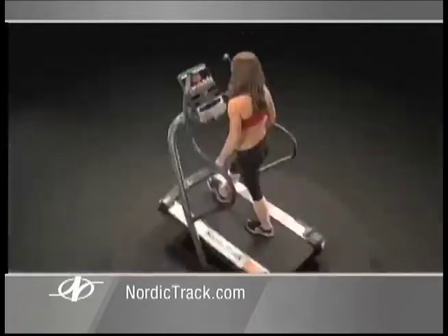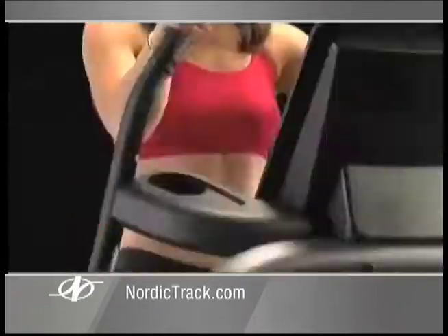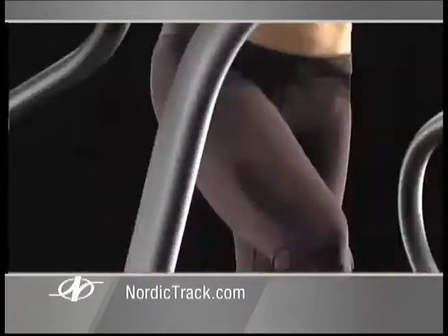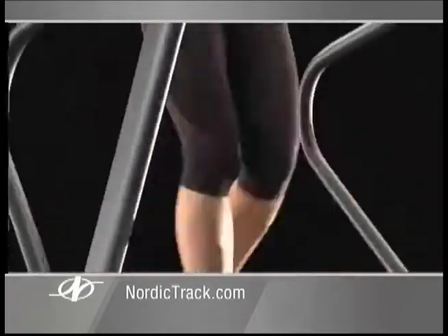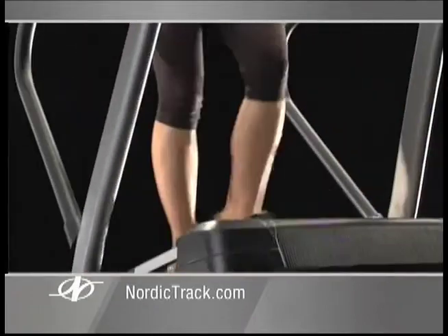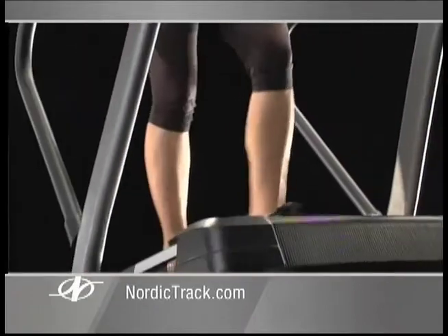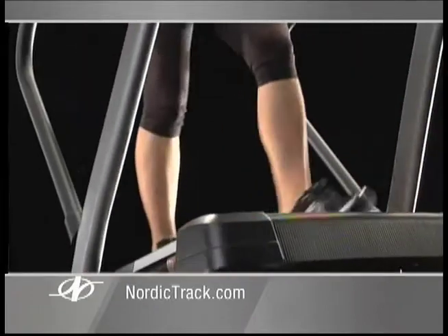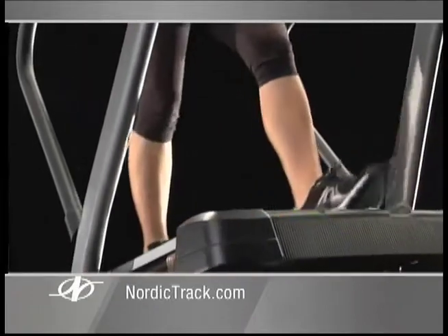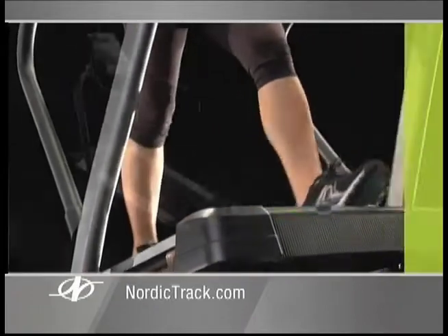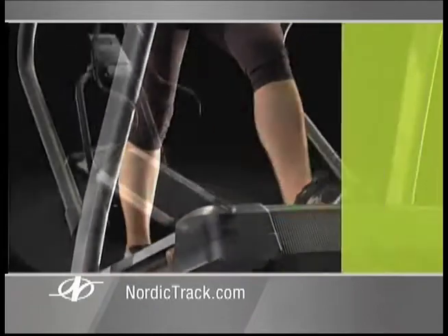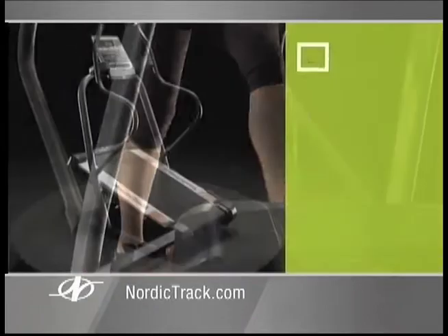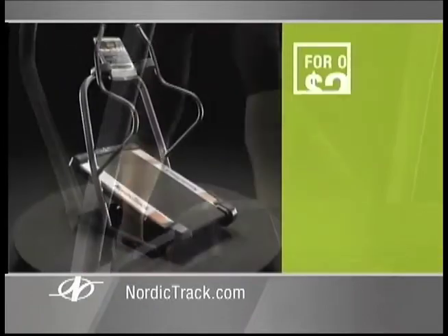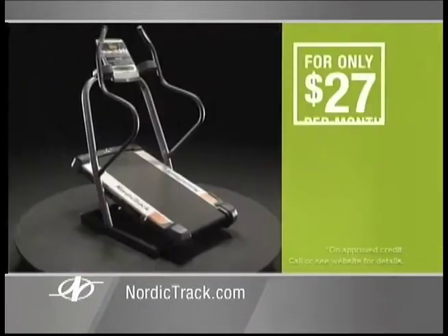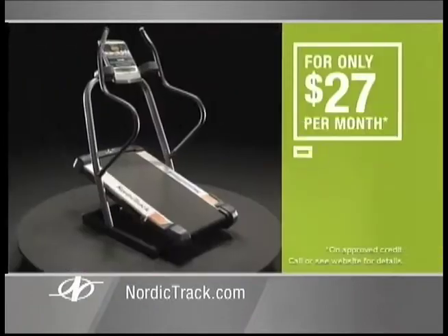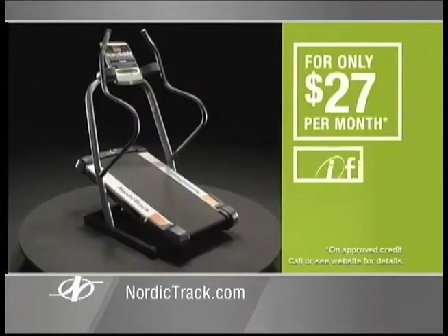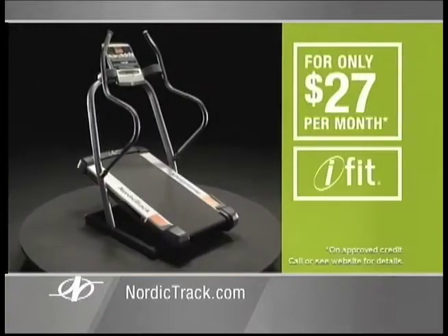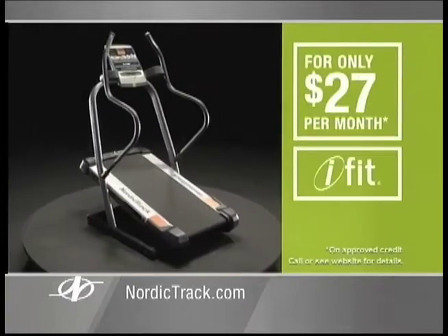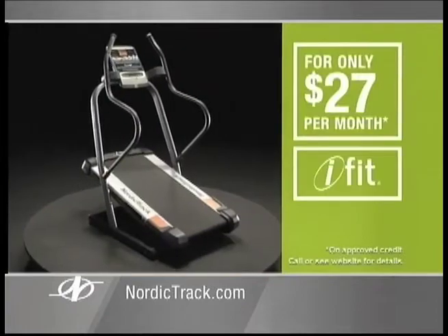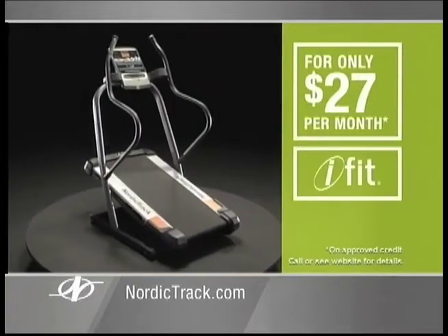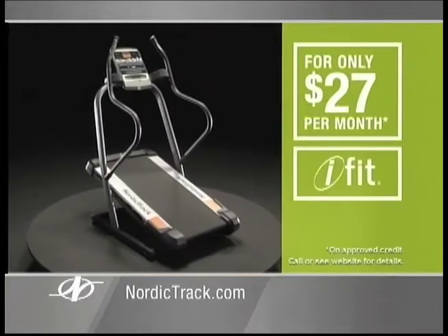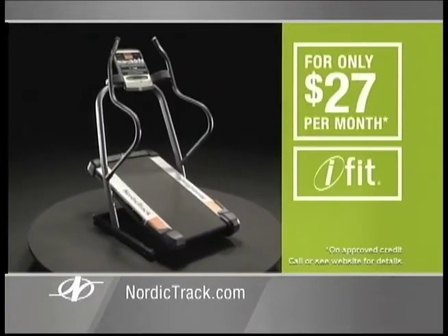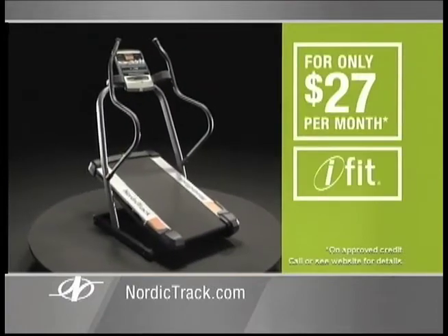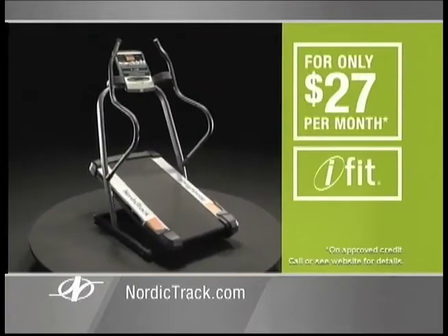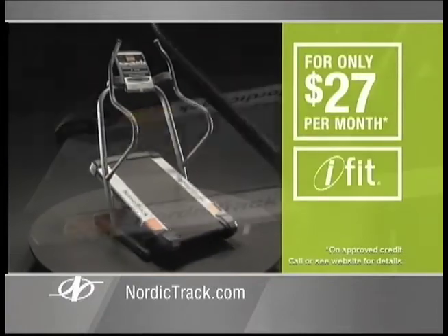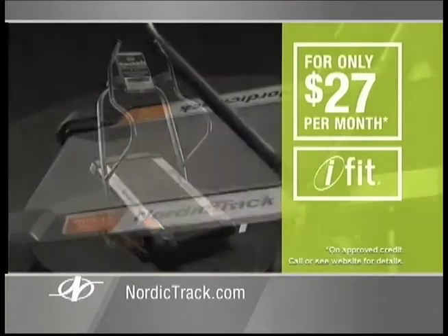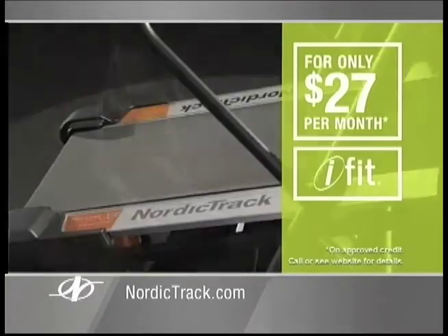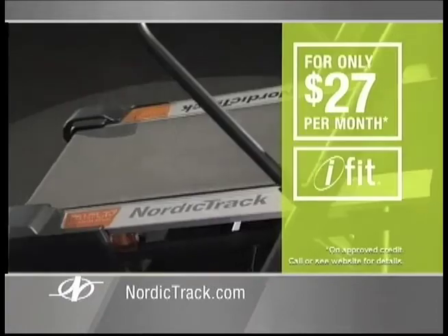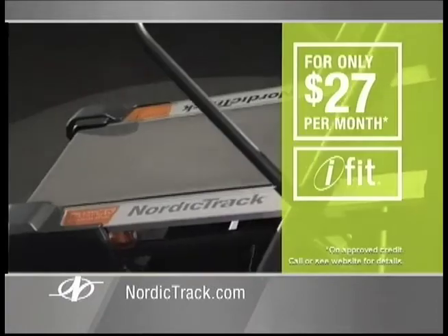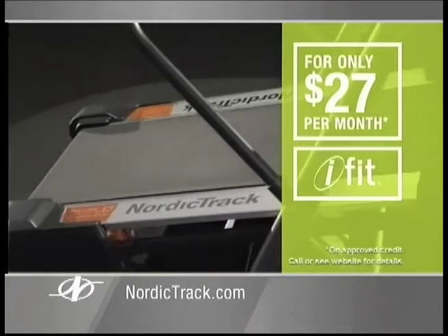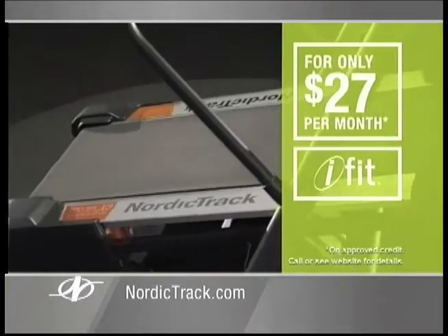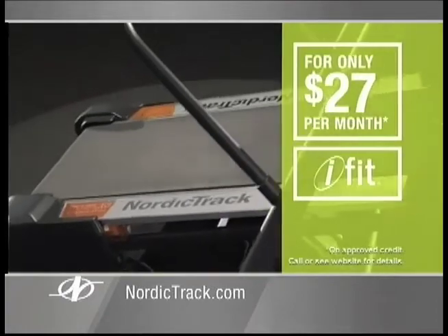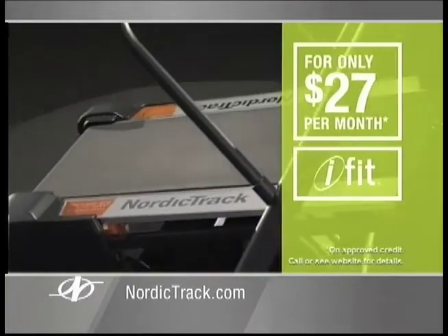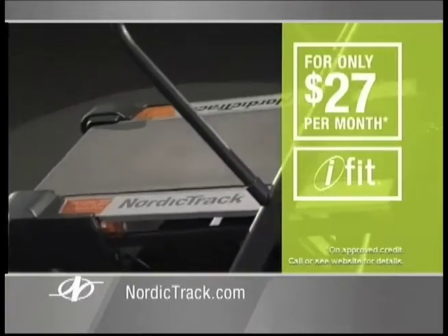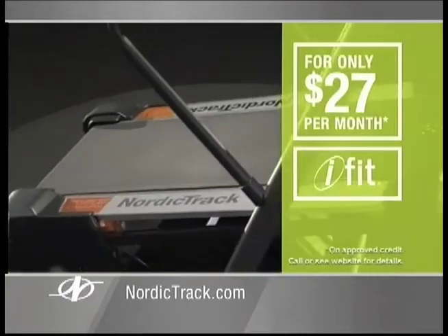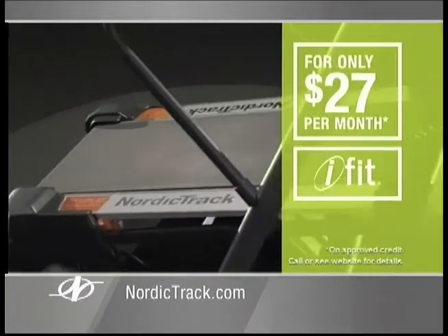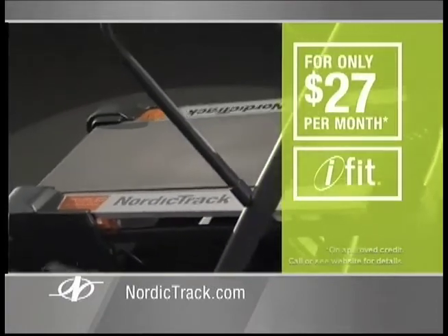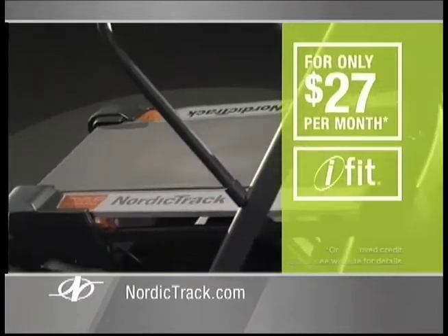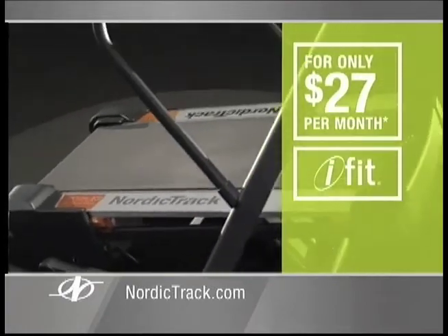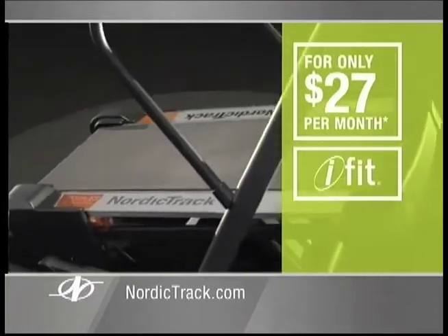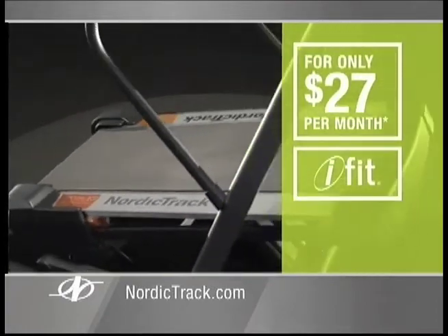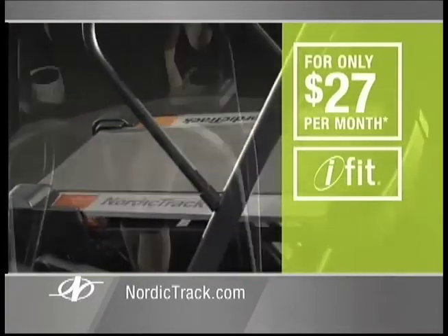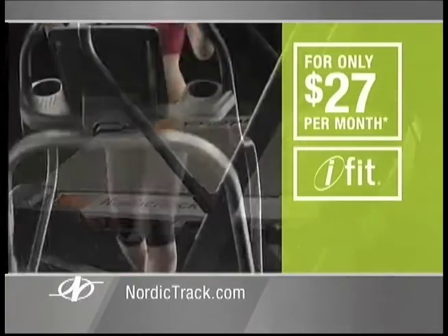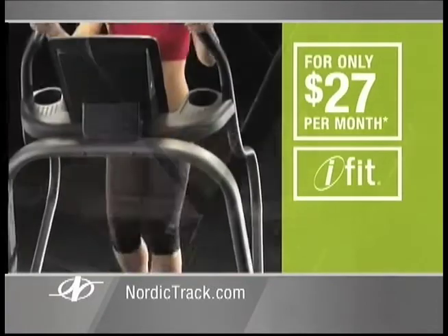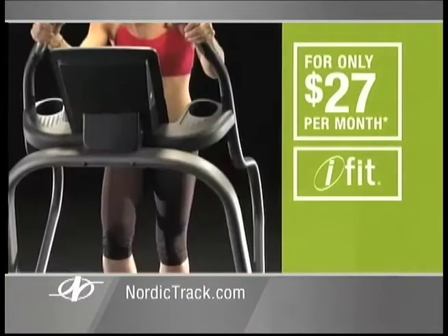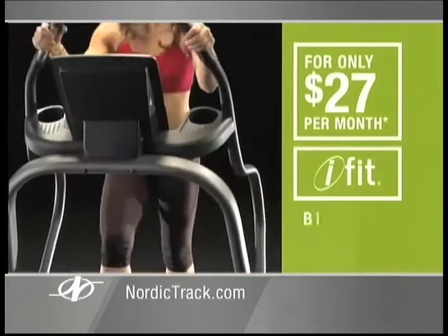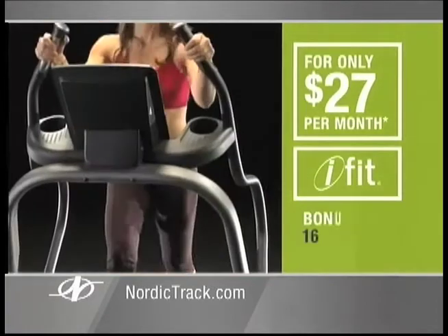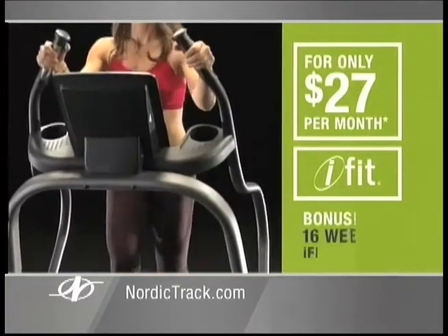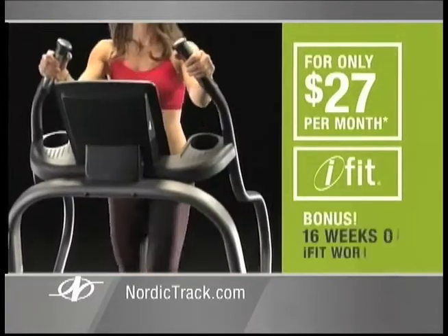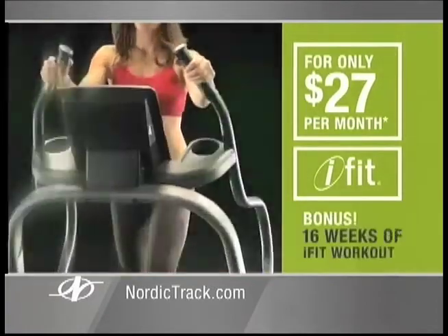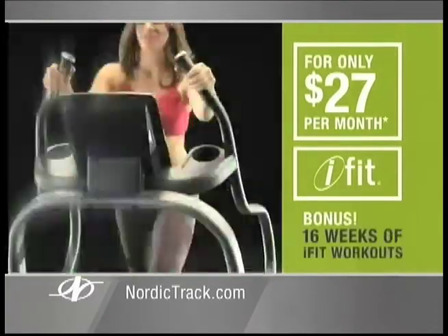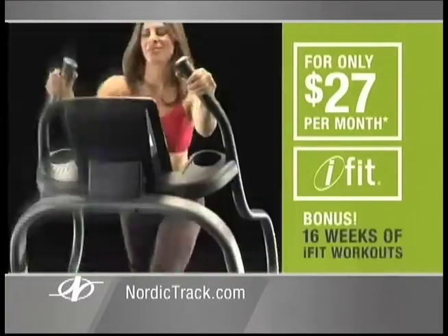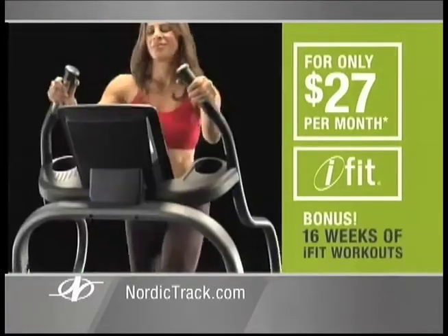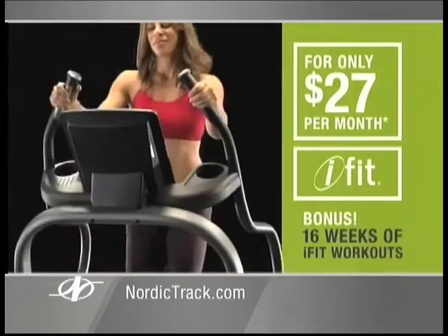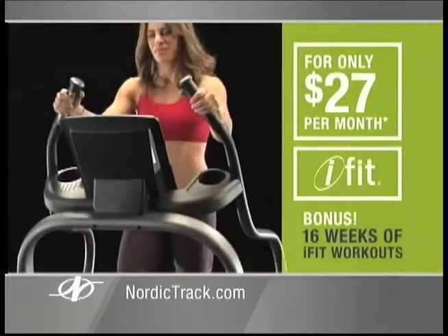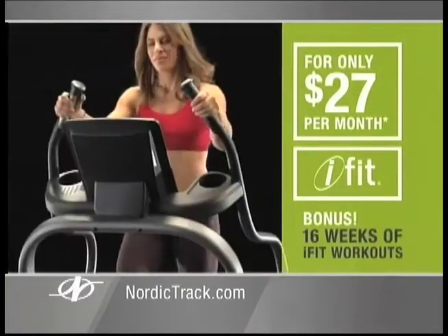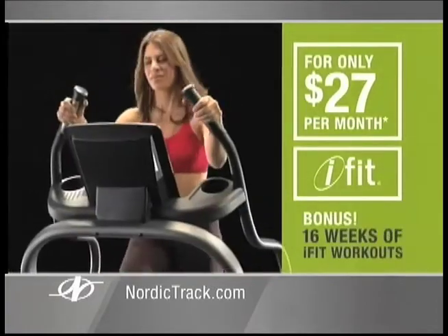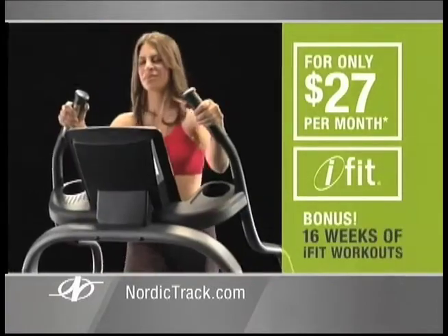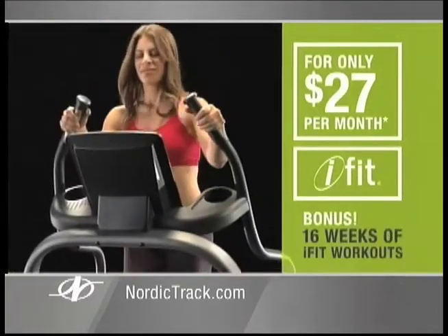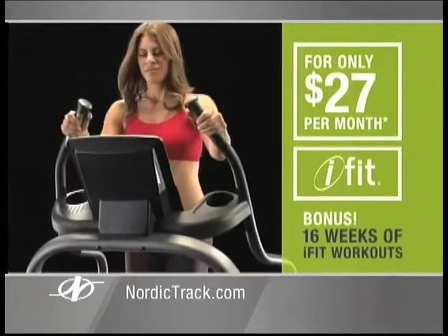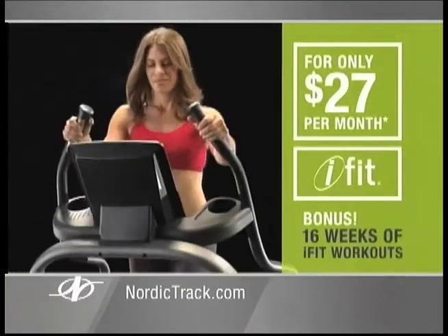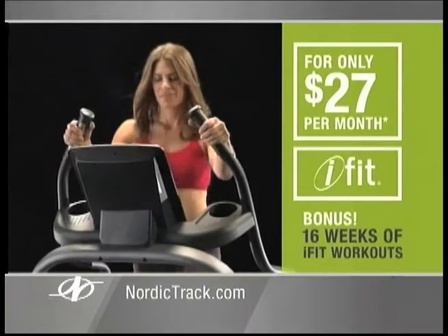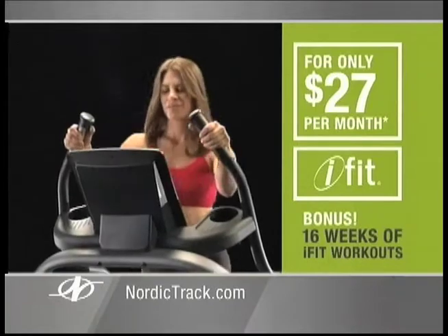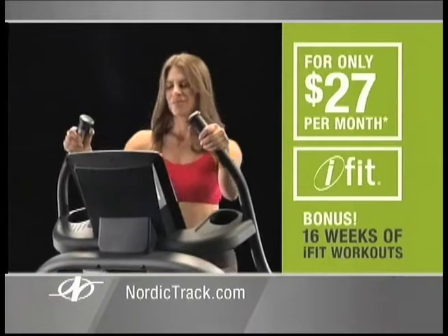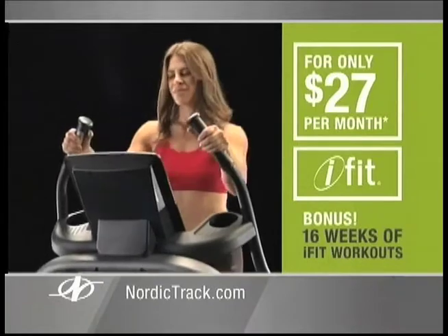Call or go online, and for as little as $27 a month, you can bring home the NordicTrack Incline Trainer and 16 weeks of Jillian's iFit workout.